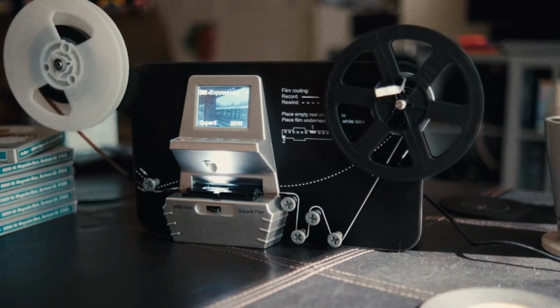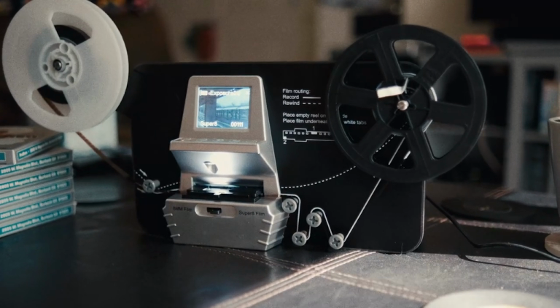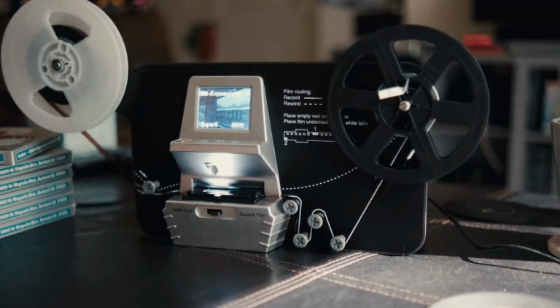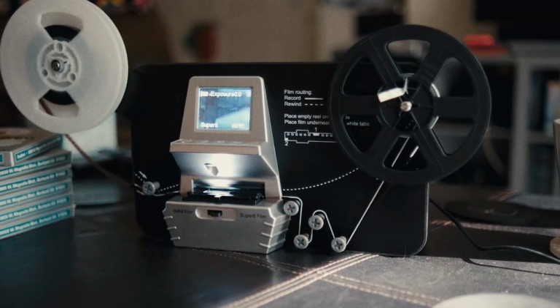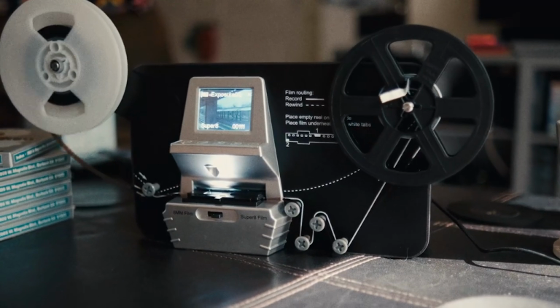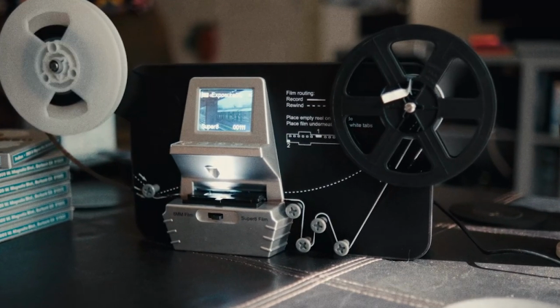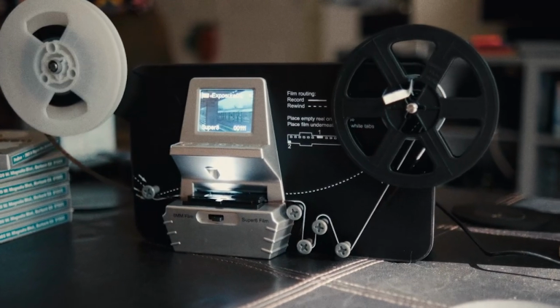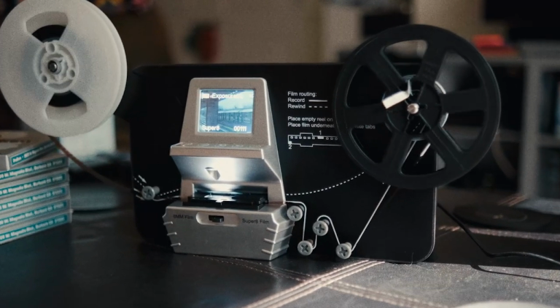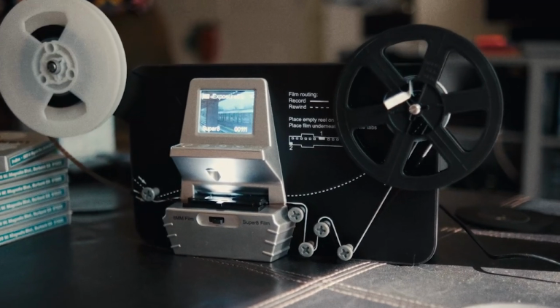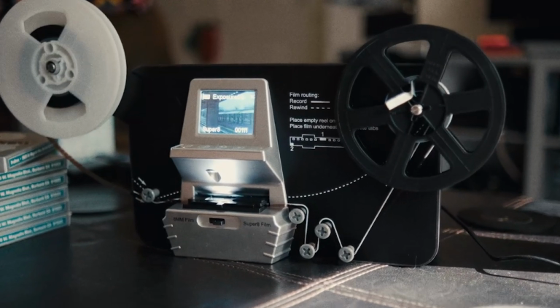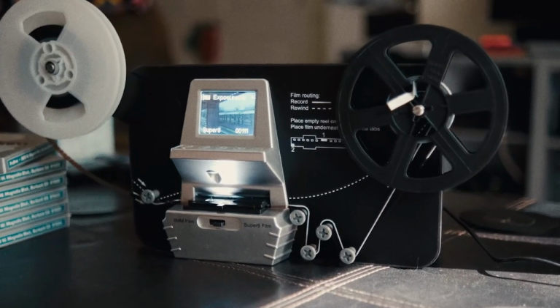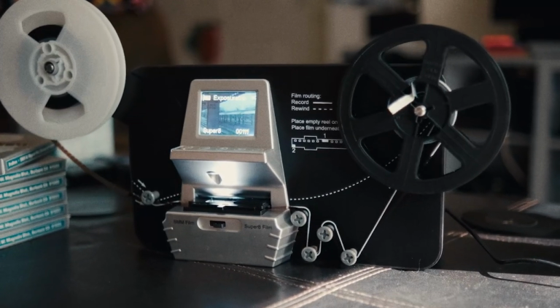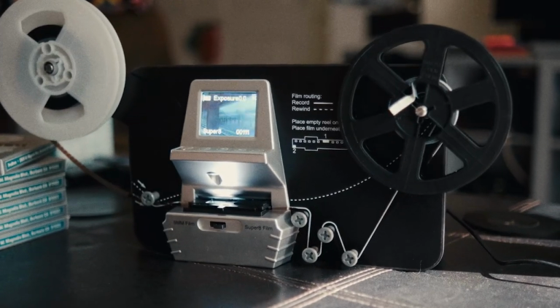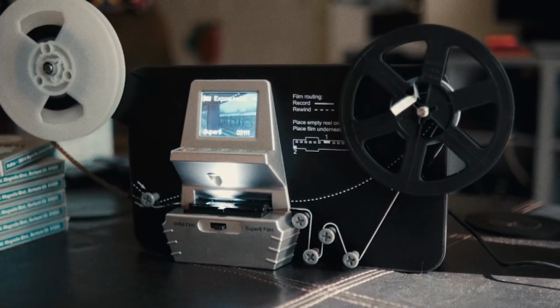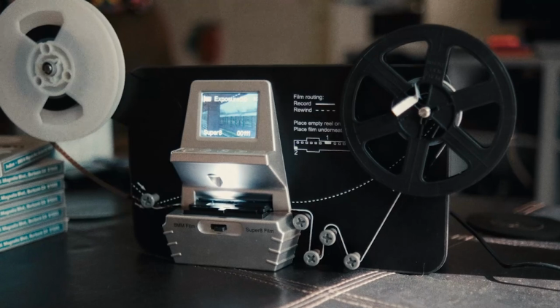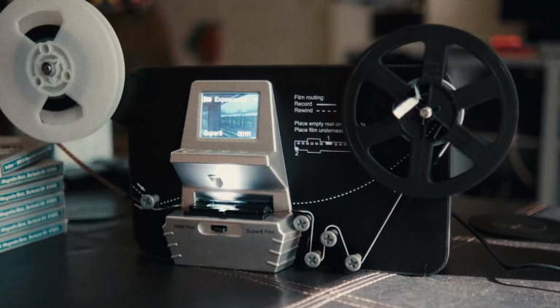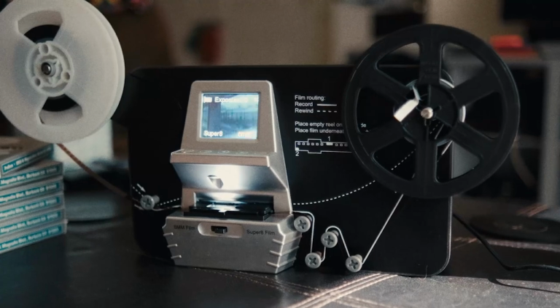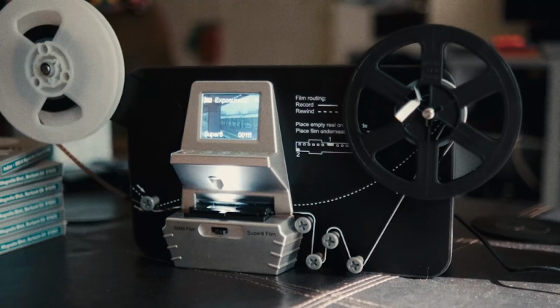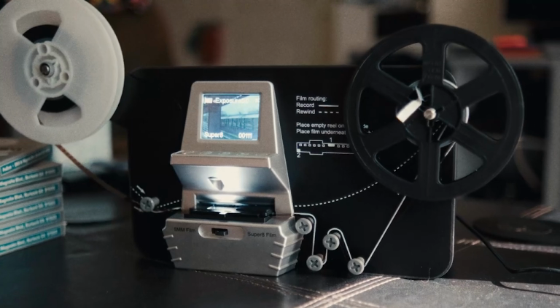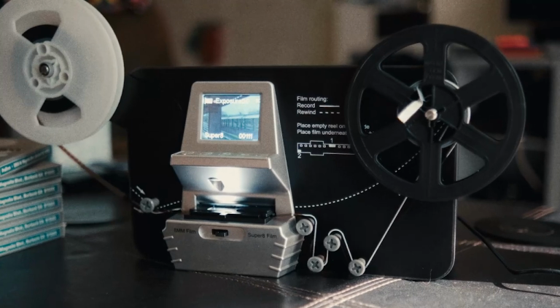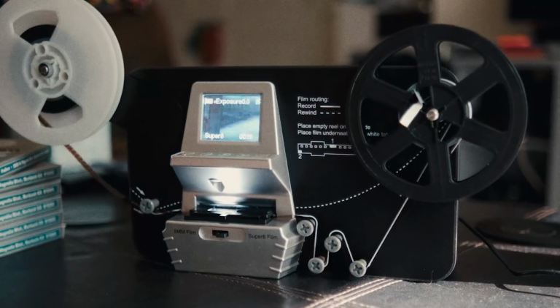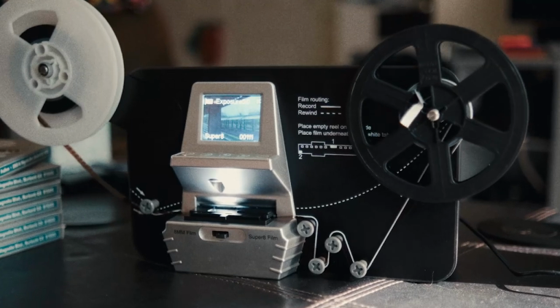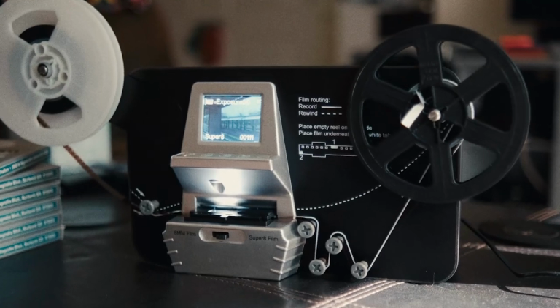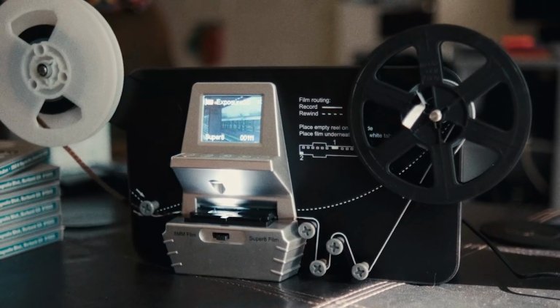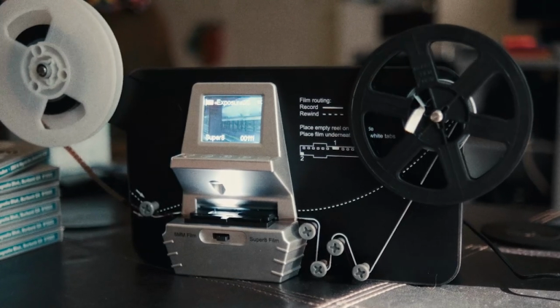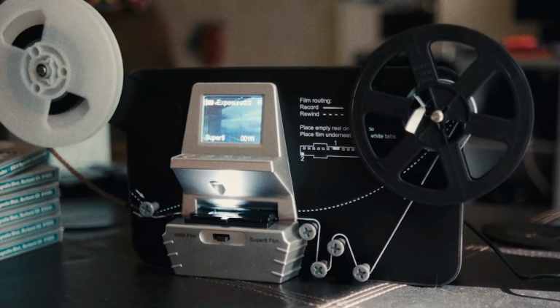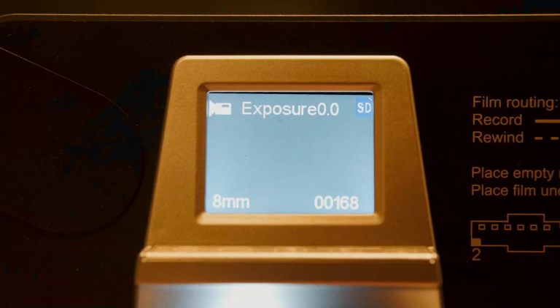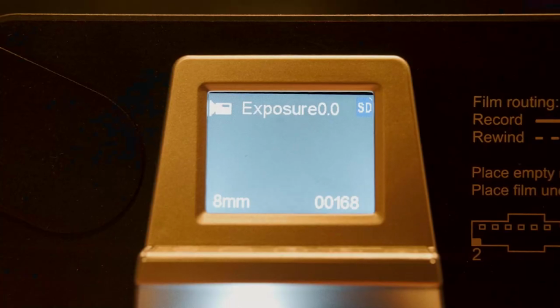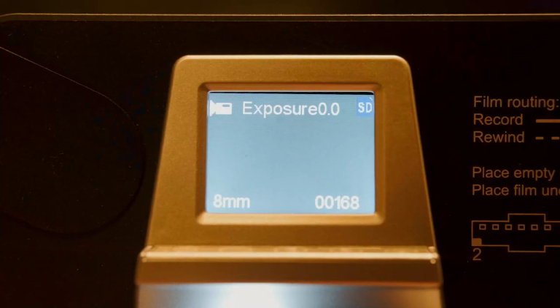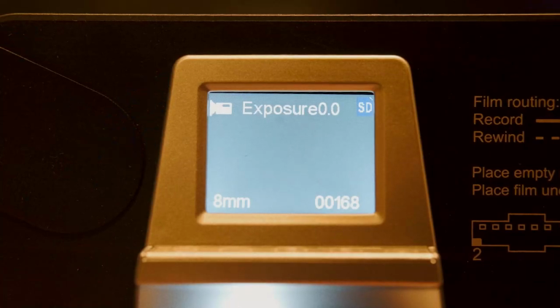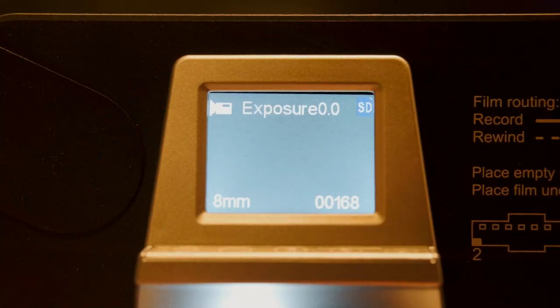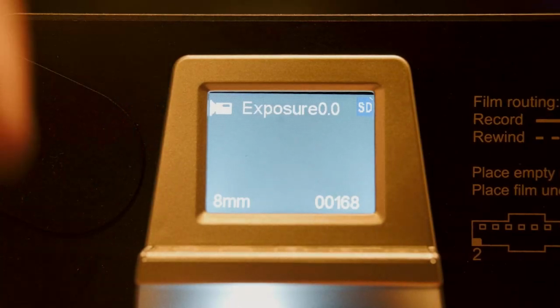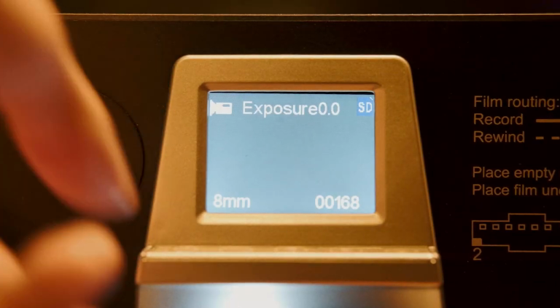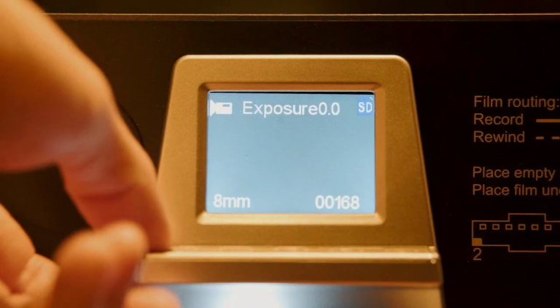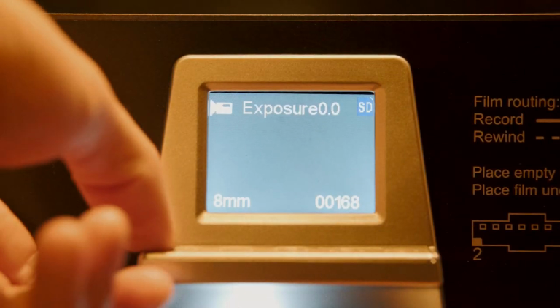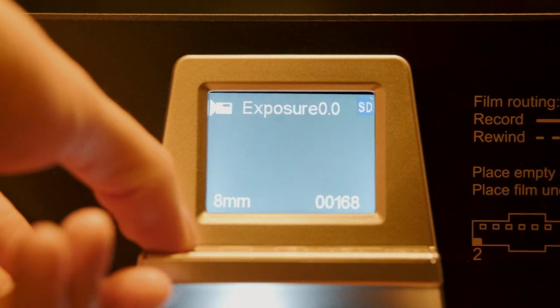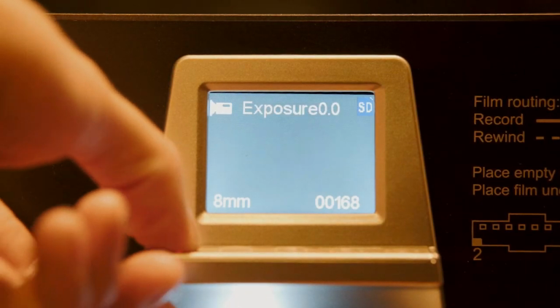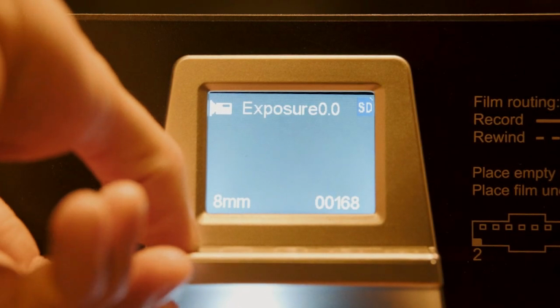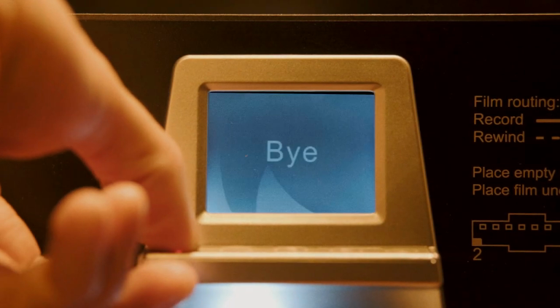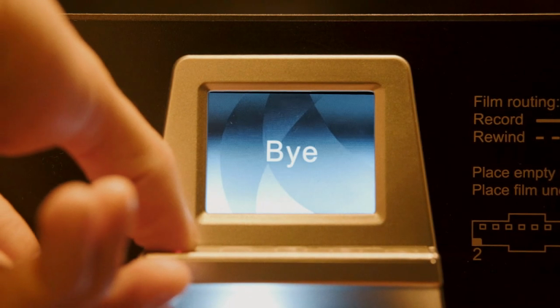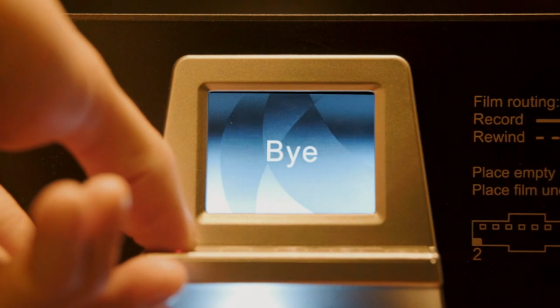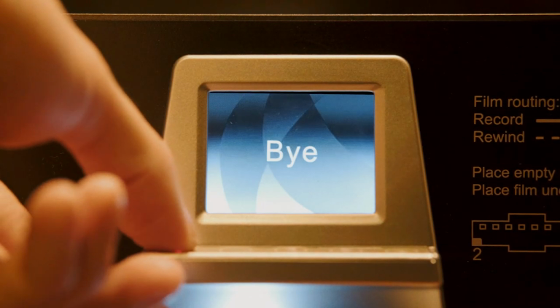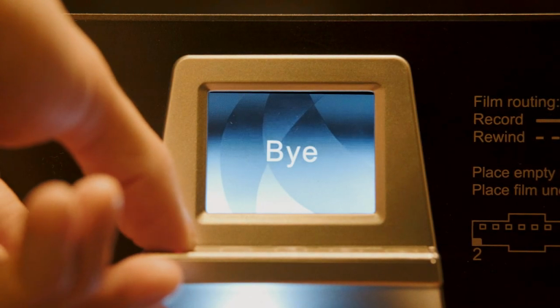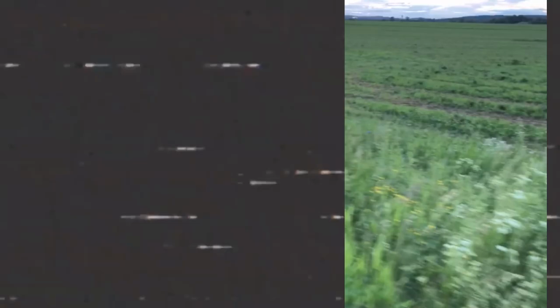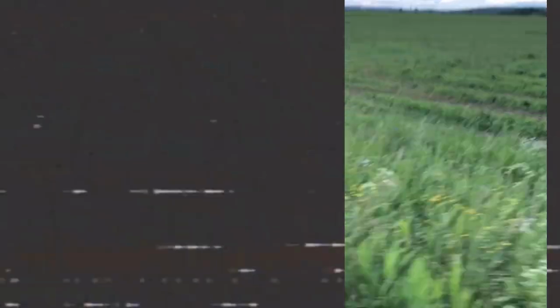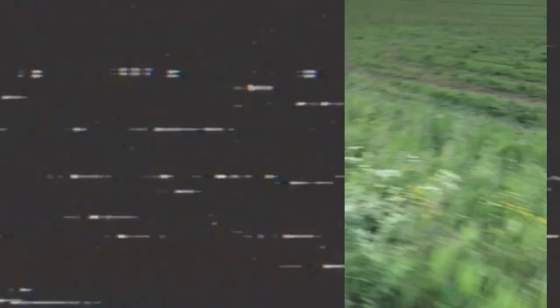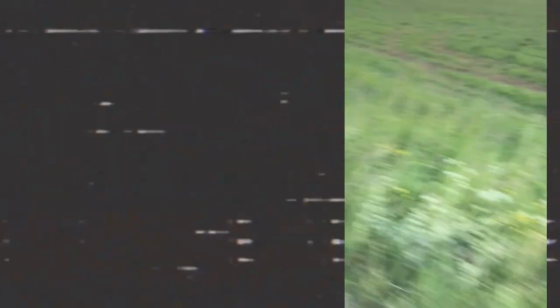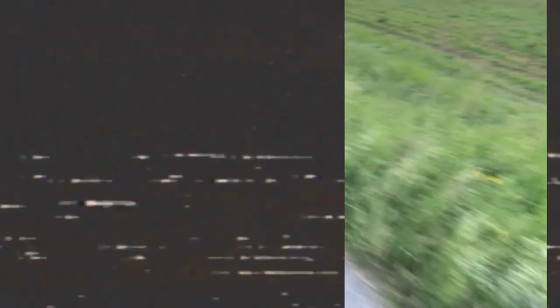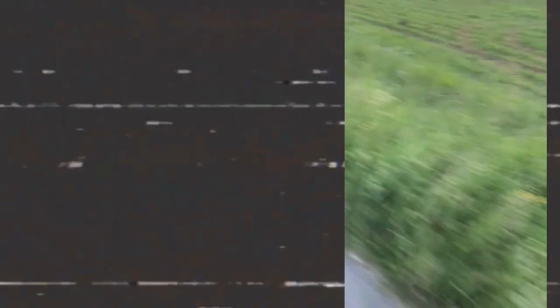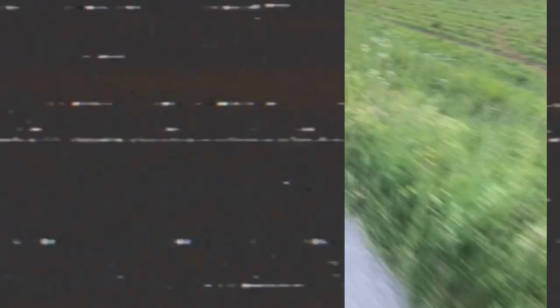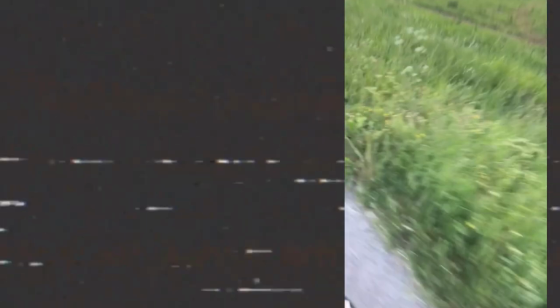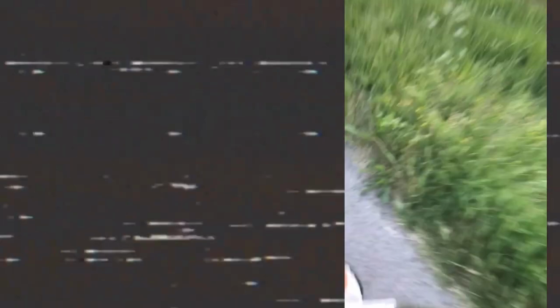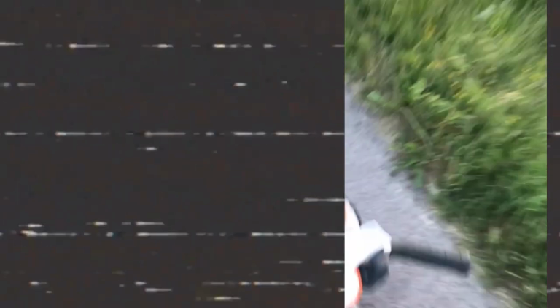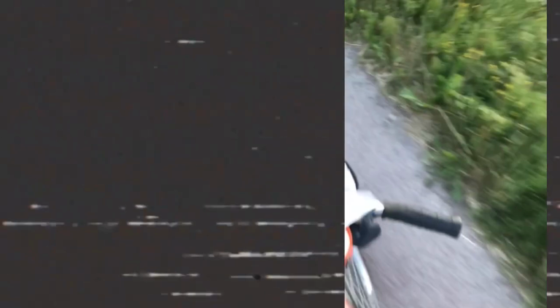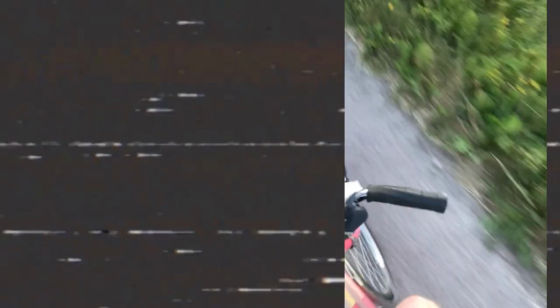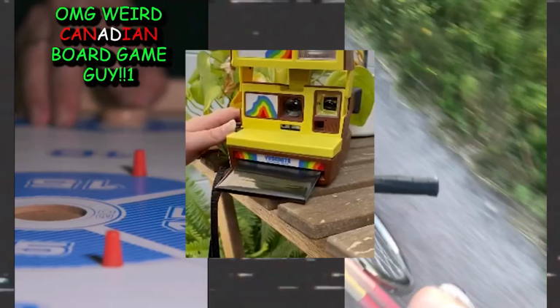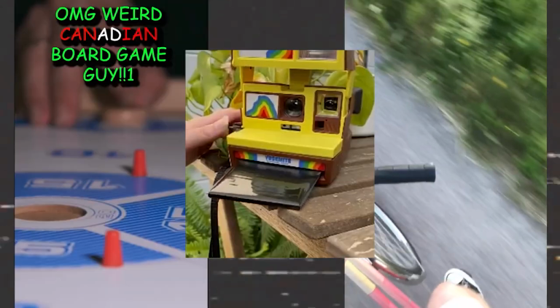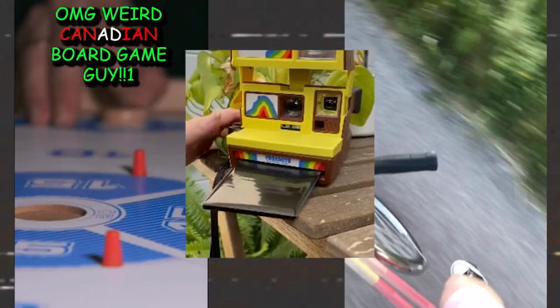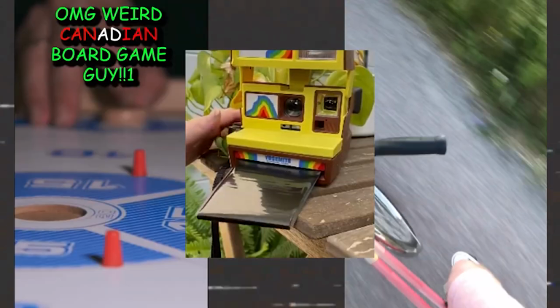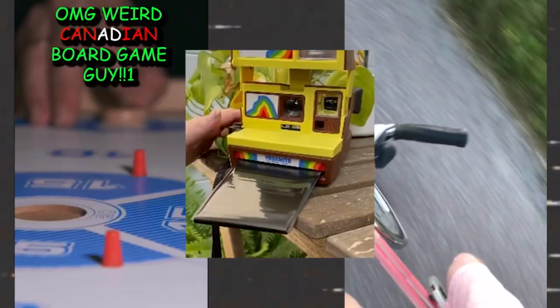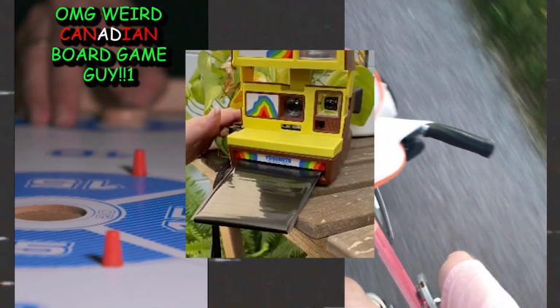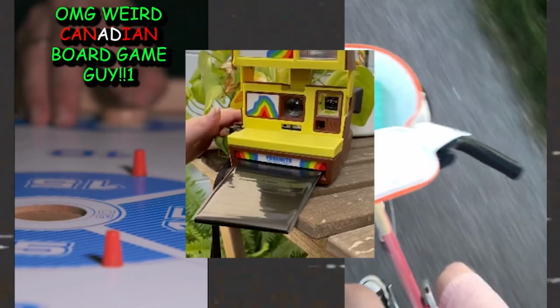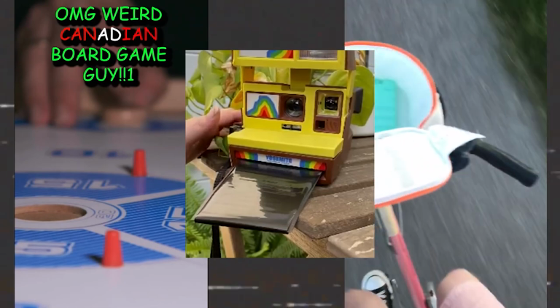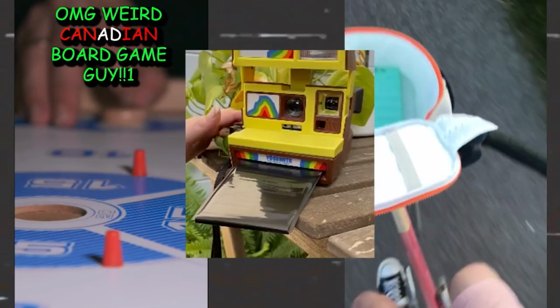I have a bunch of other Super 8 videos — check them out after this one. Best of luck. That's all I got for you this time. Bye. Like and subscribe.